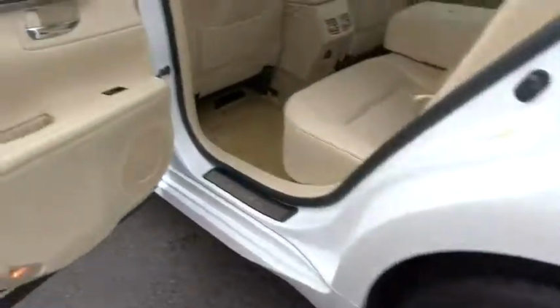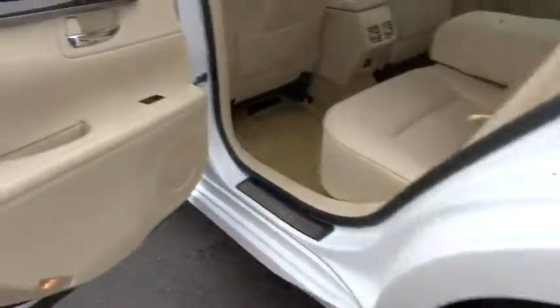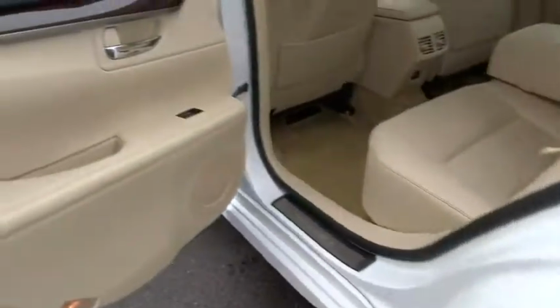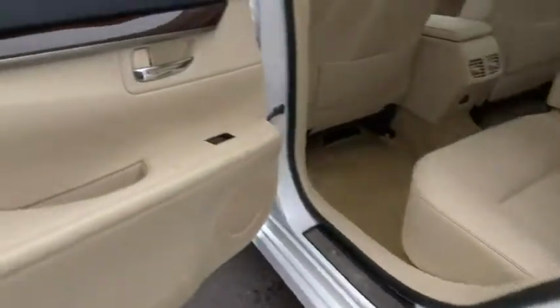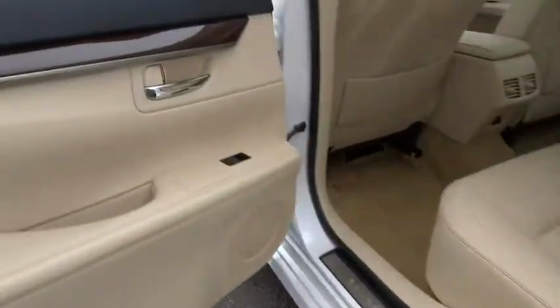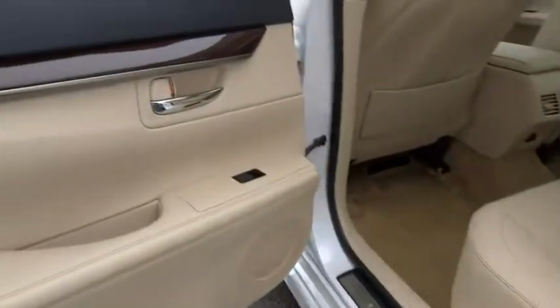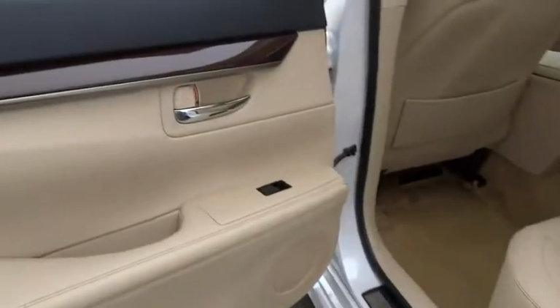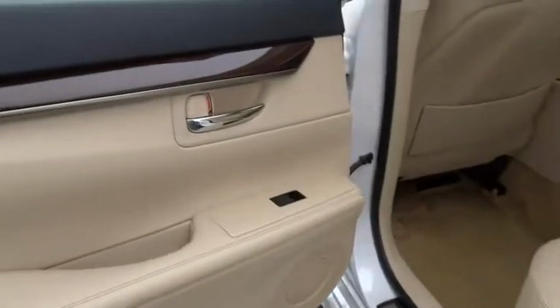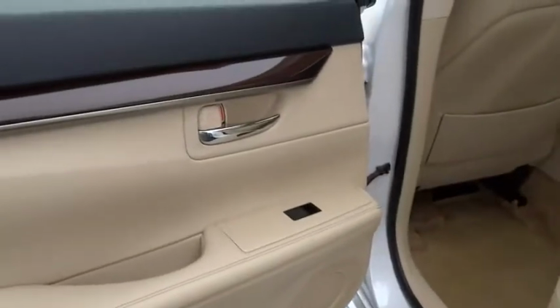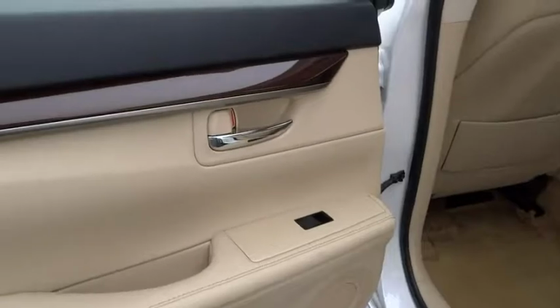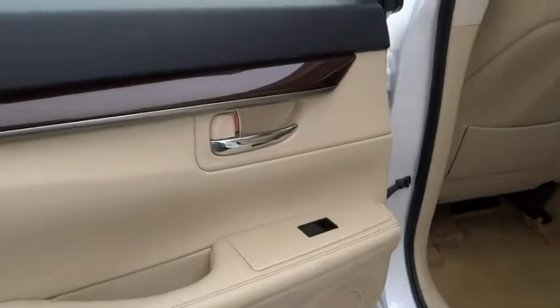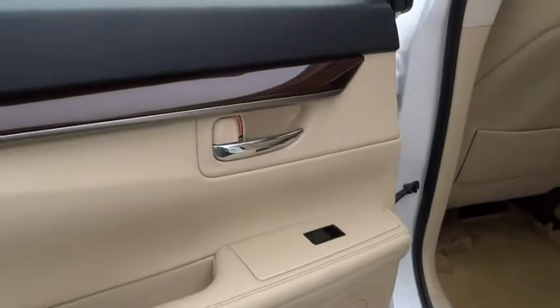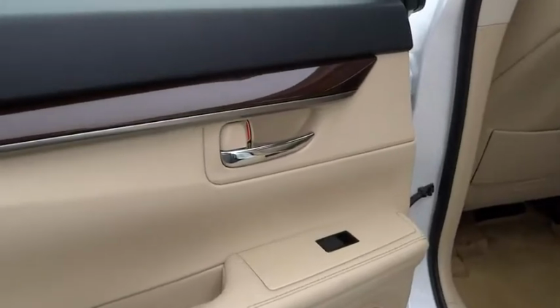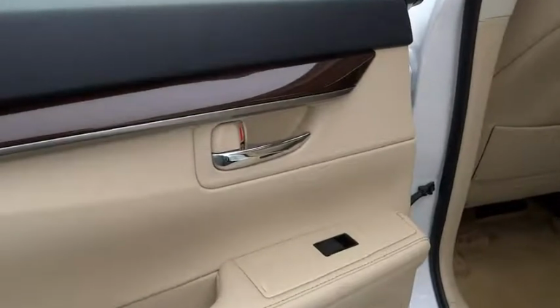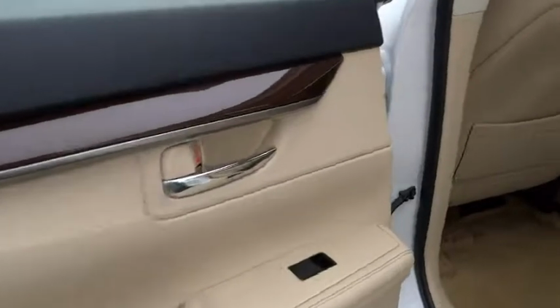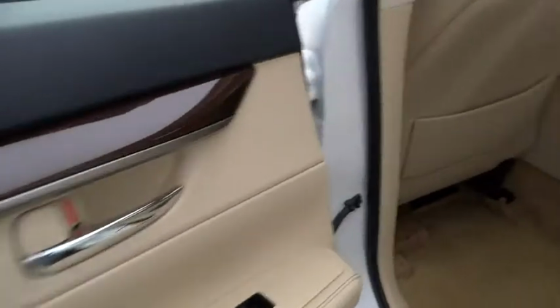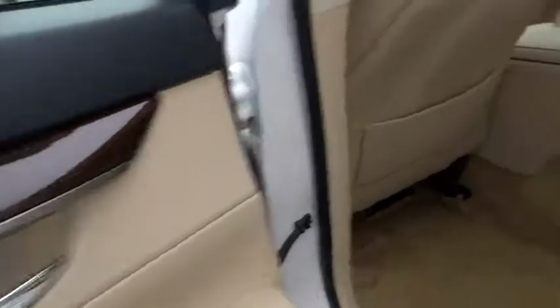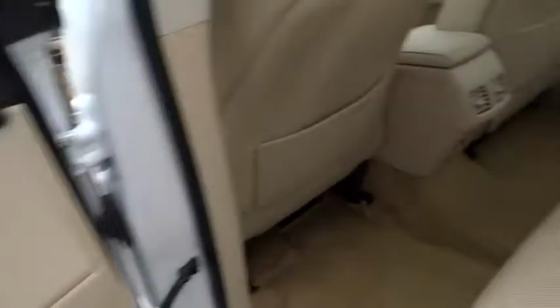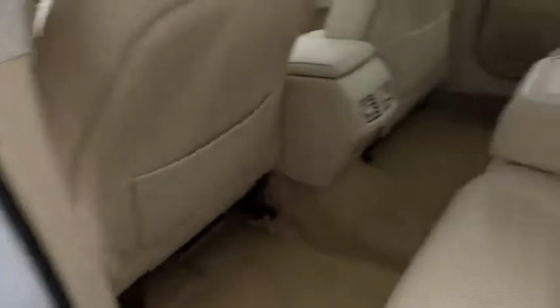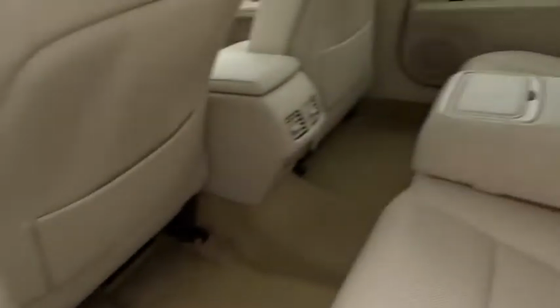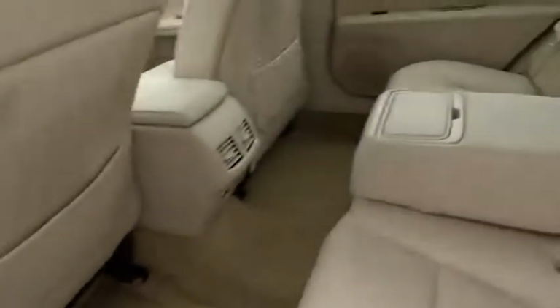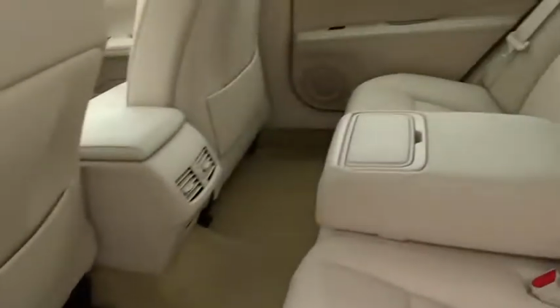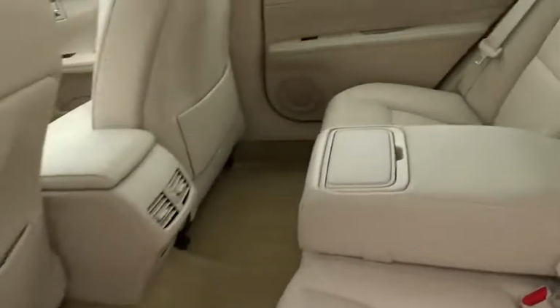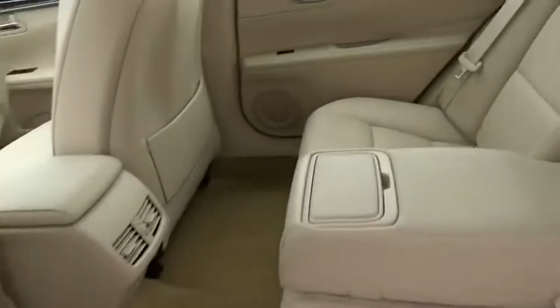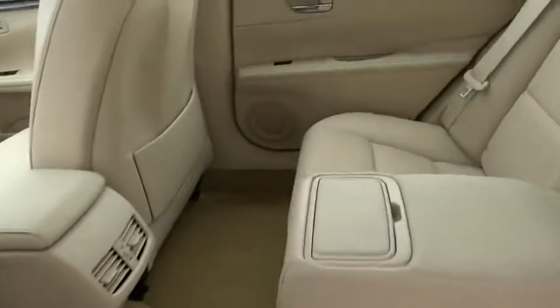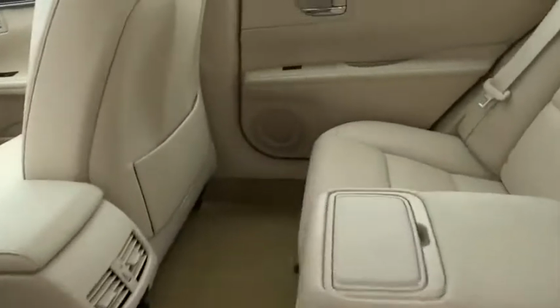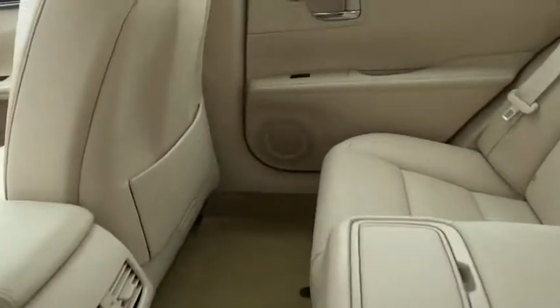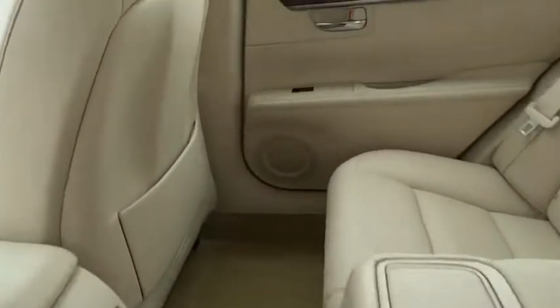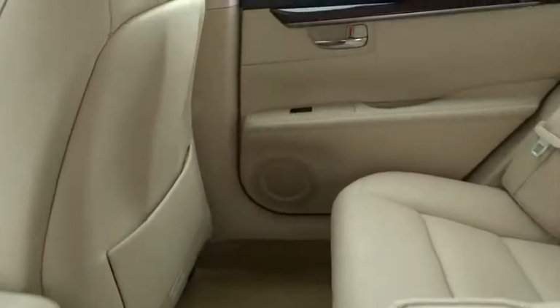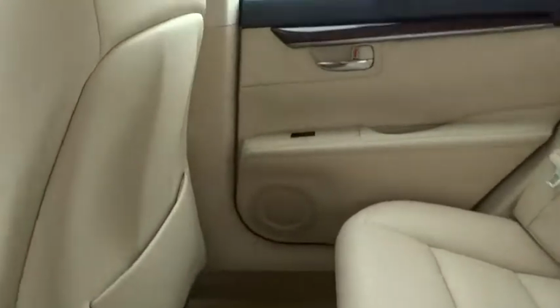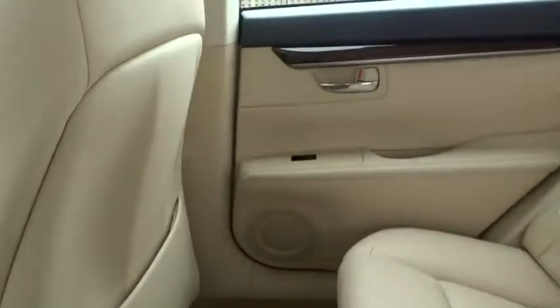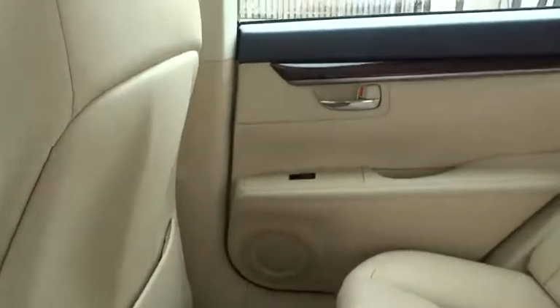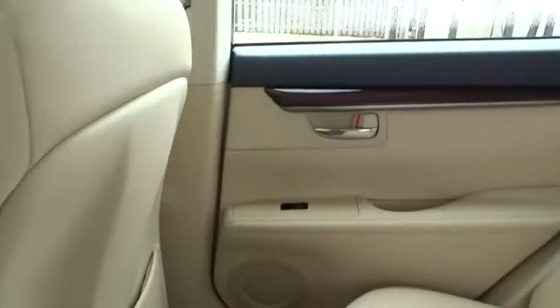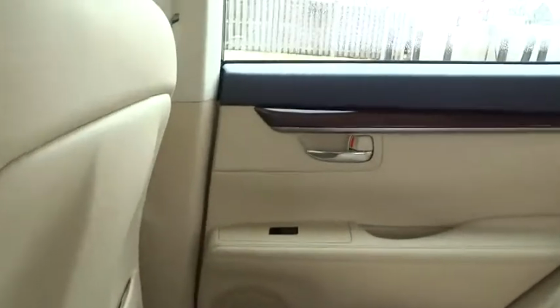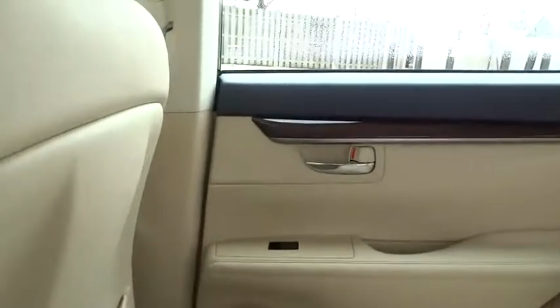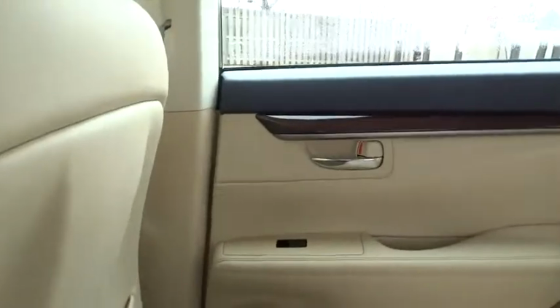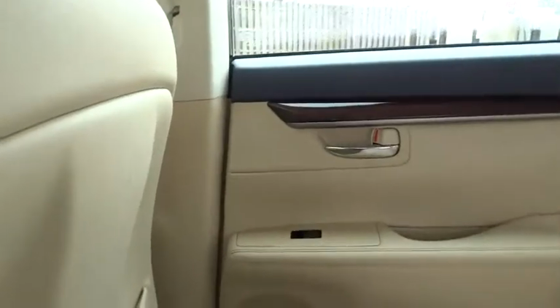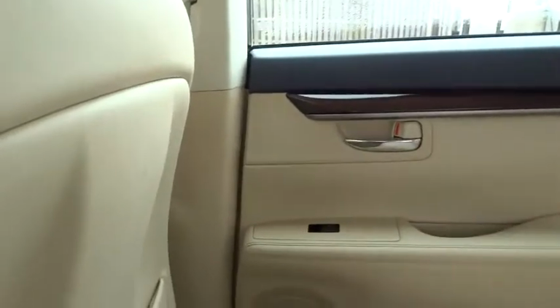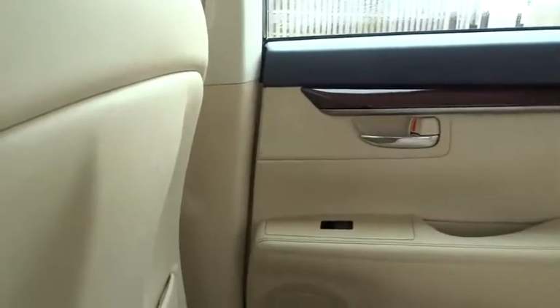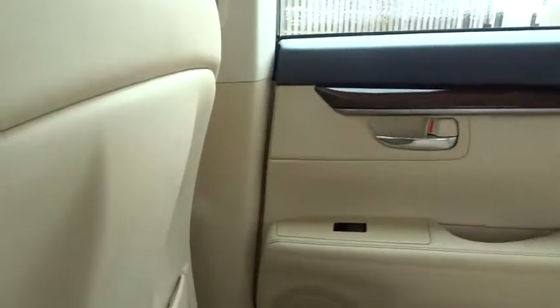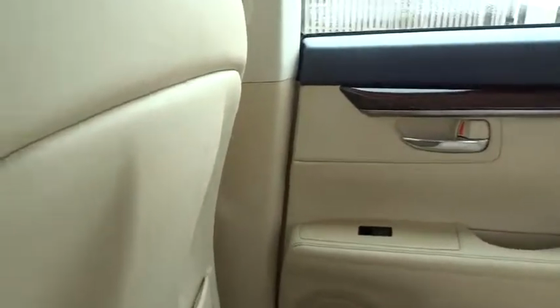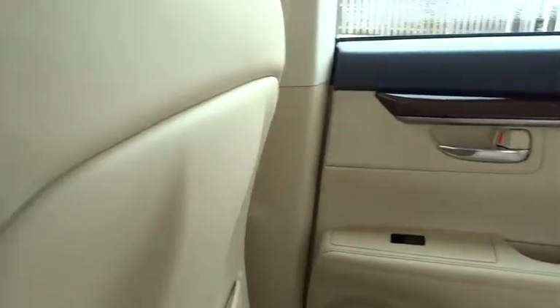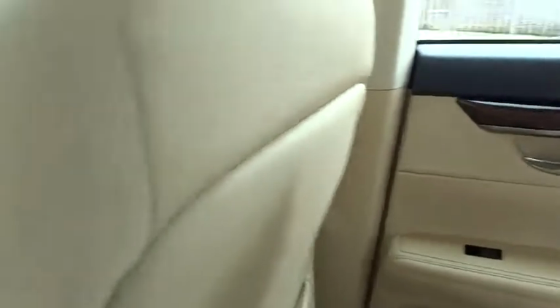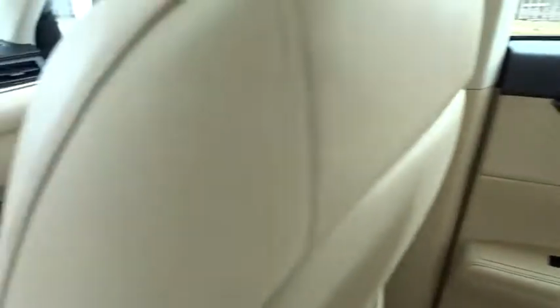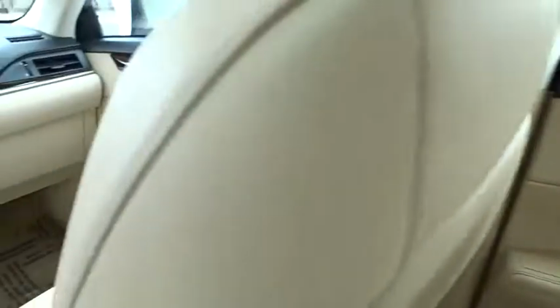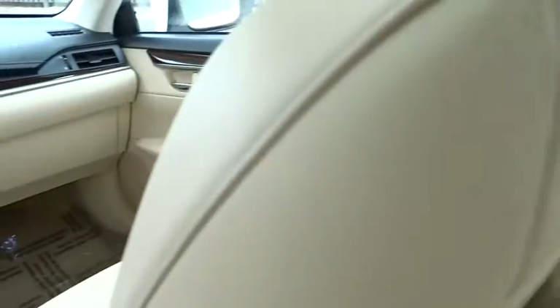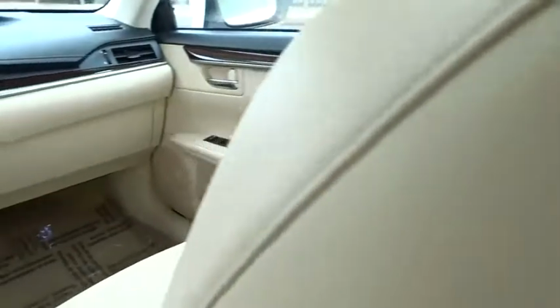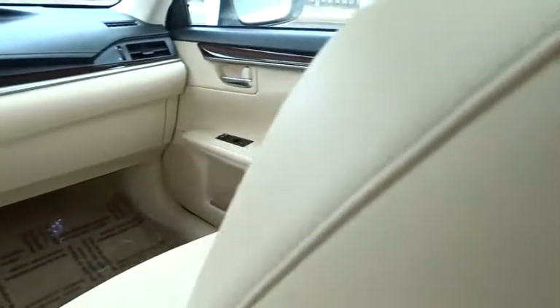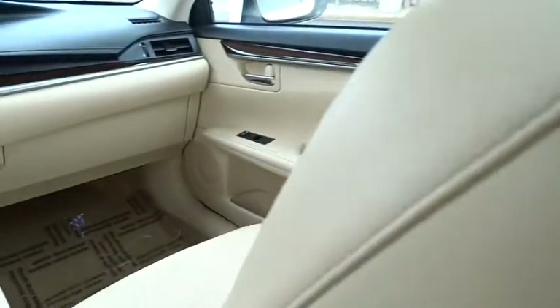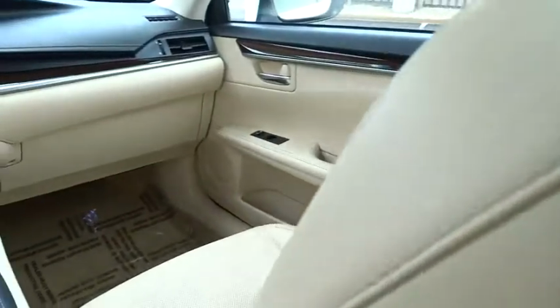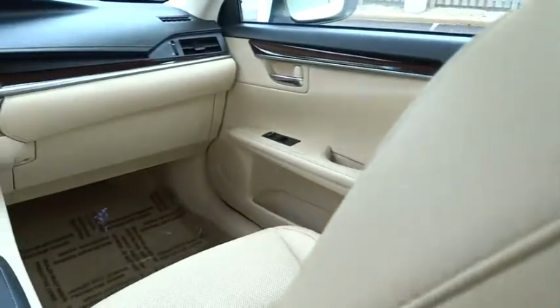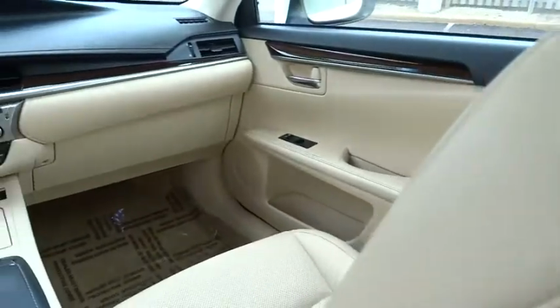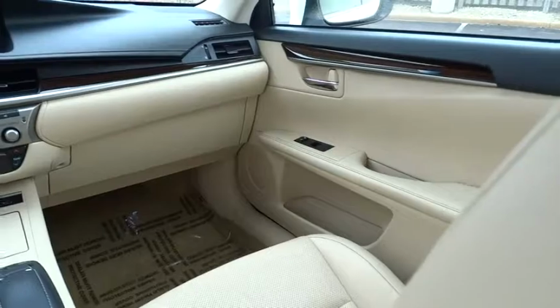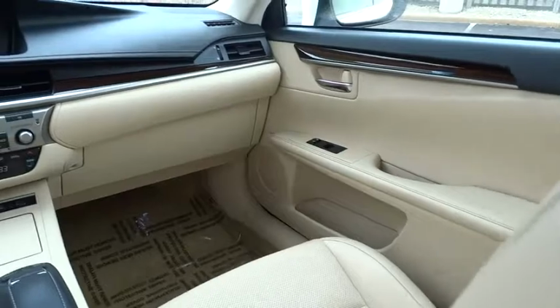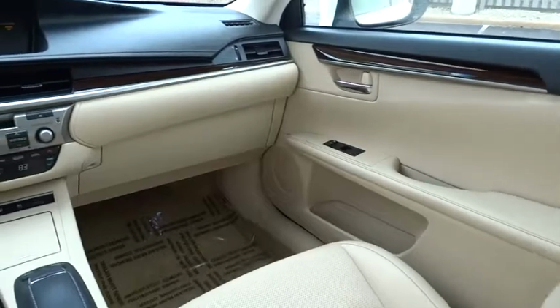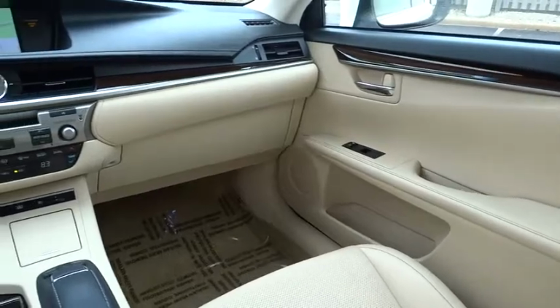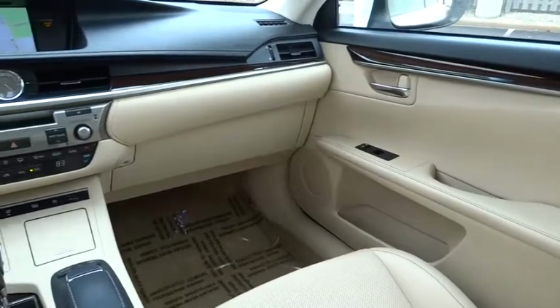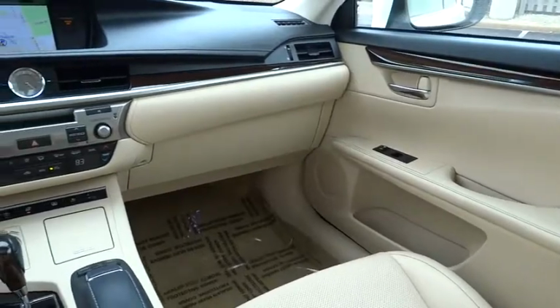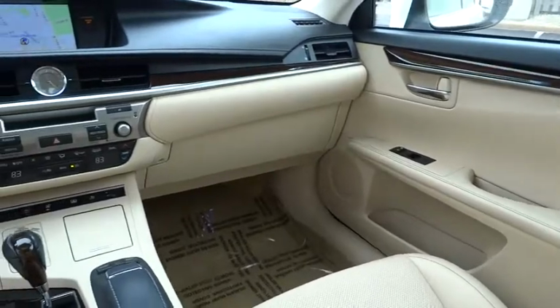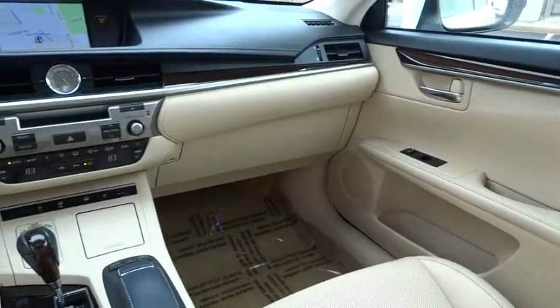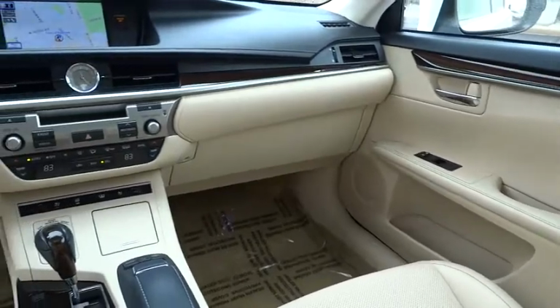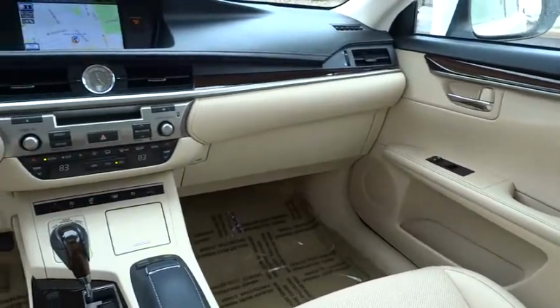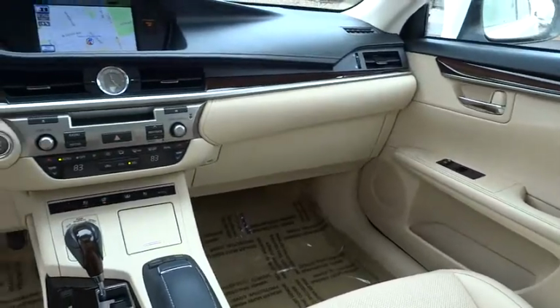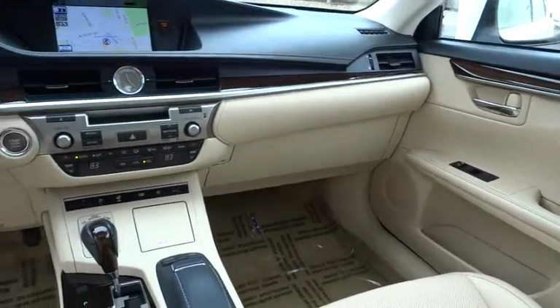This vehicle has less than 30,000 miles. Here are some of this vehicle's great options: Bluetooth, ParkSense Park Assist.